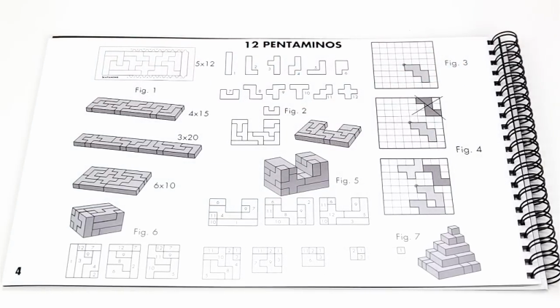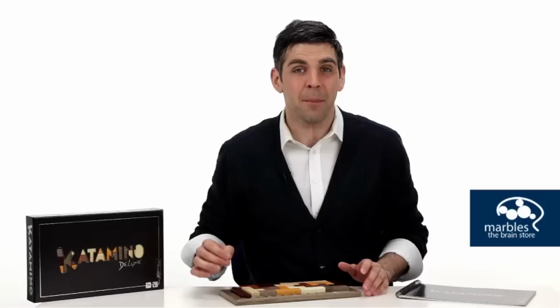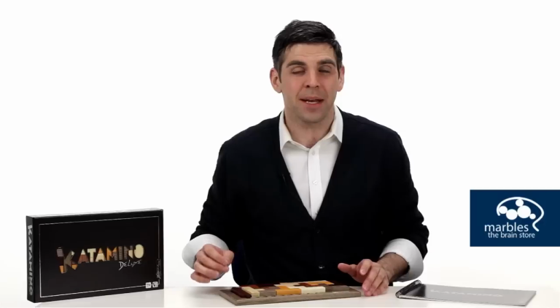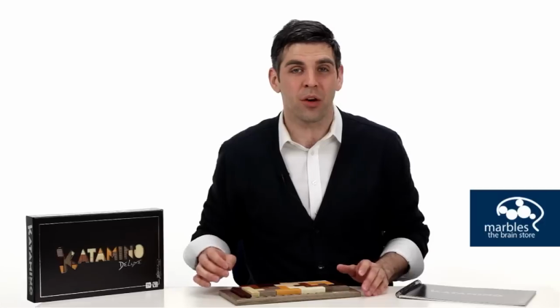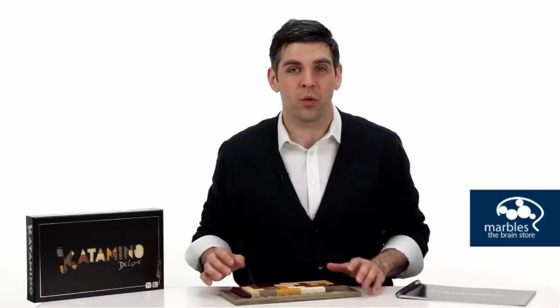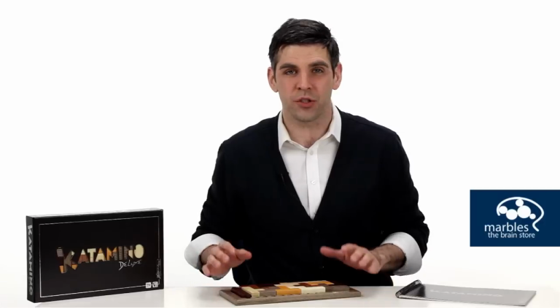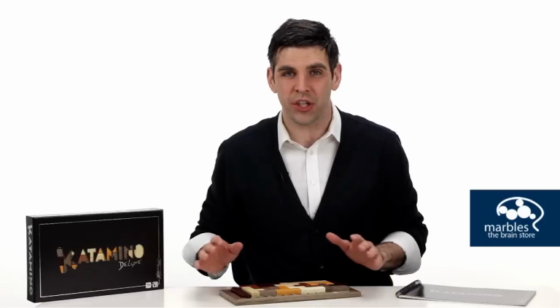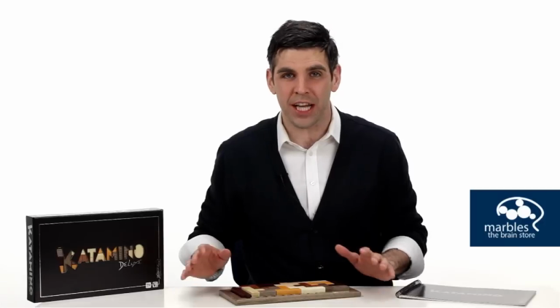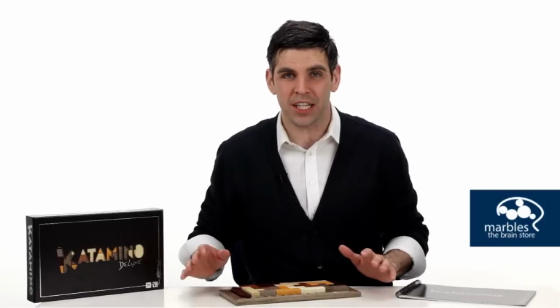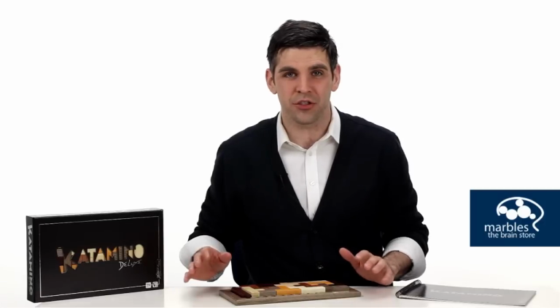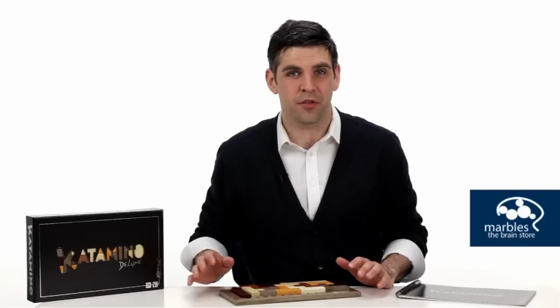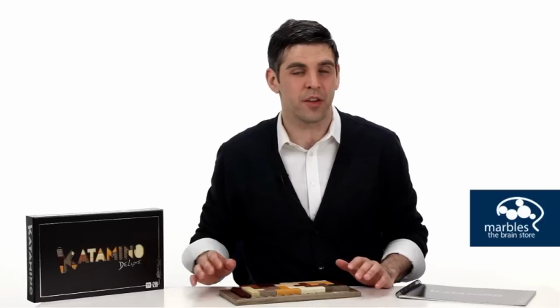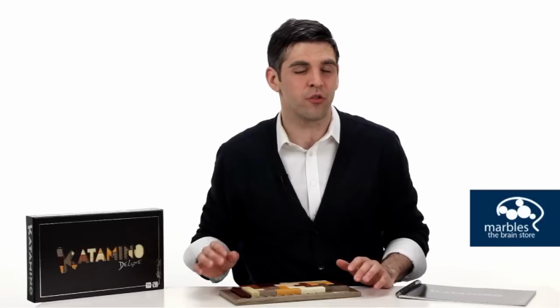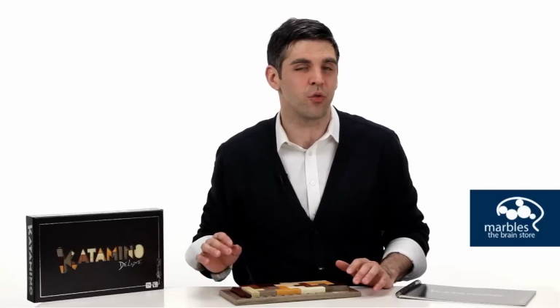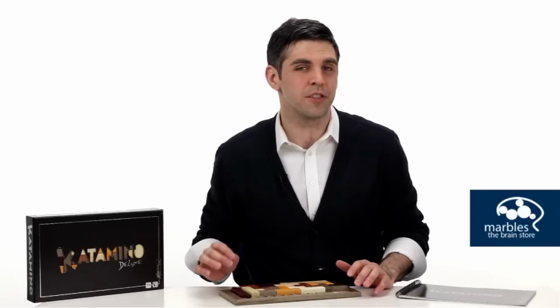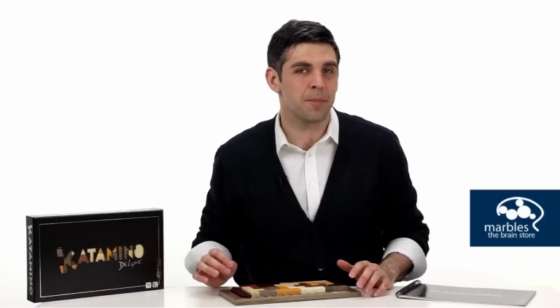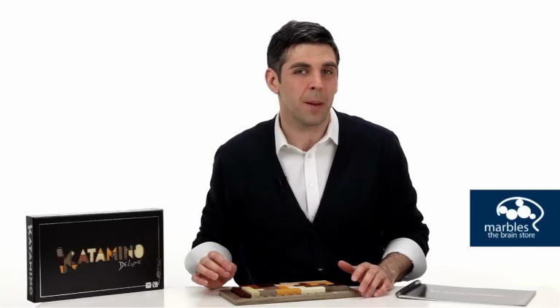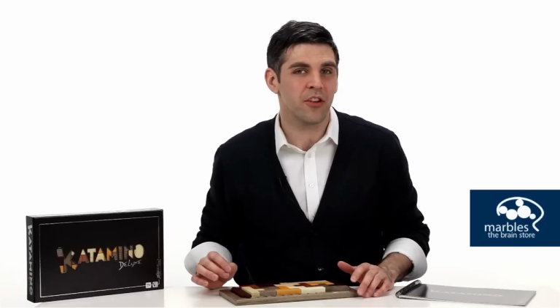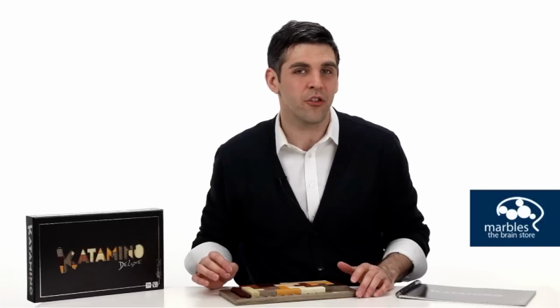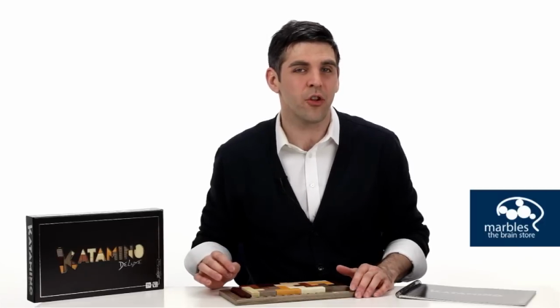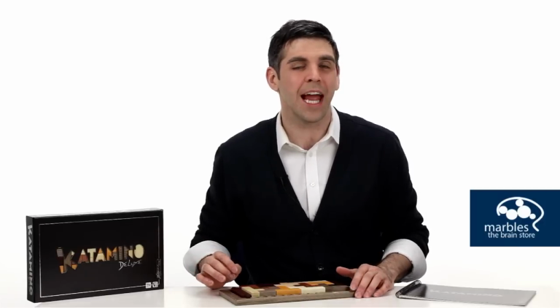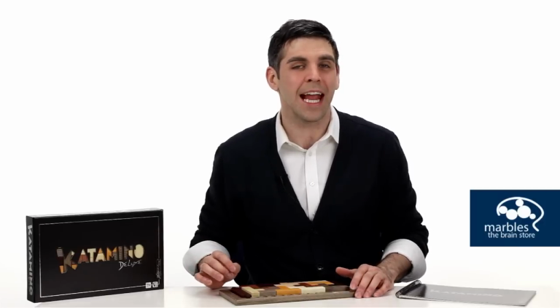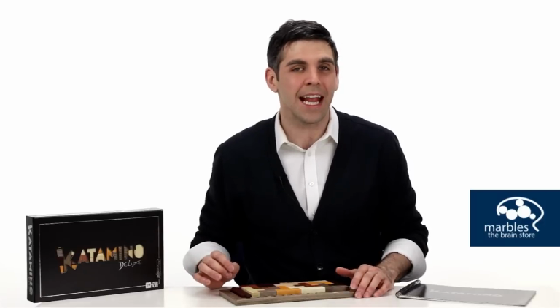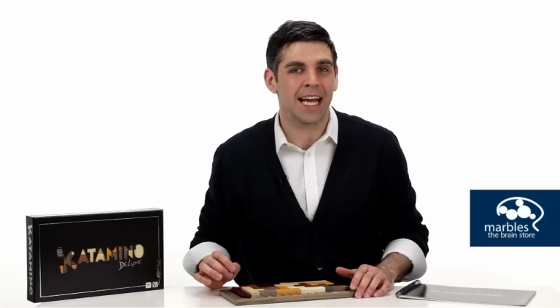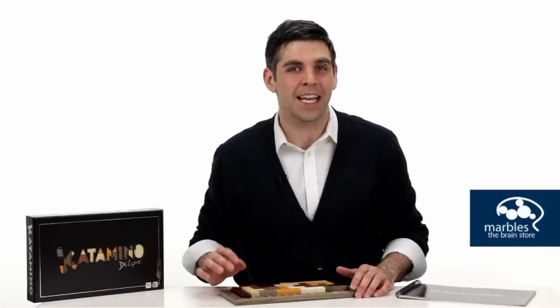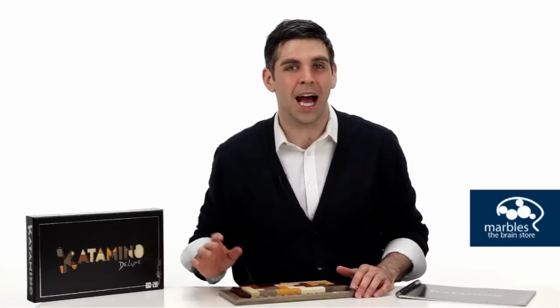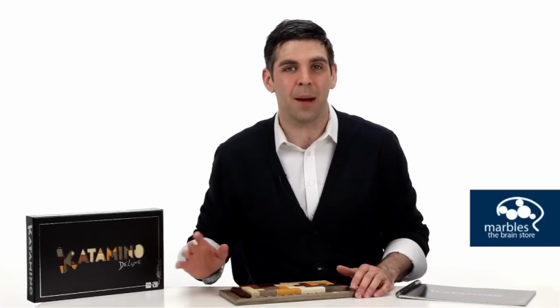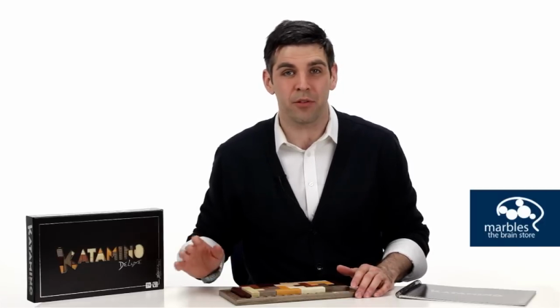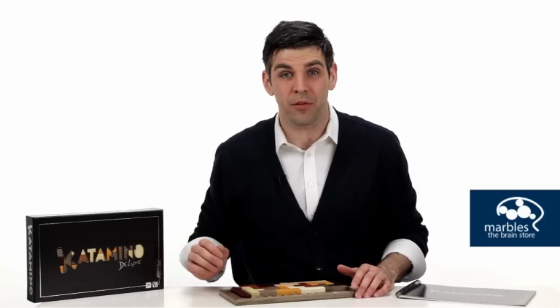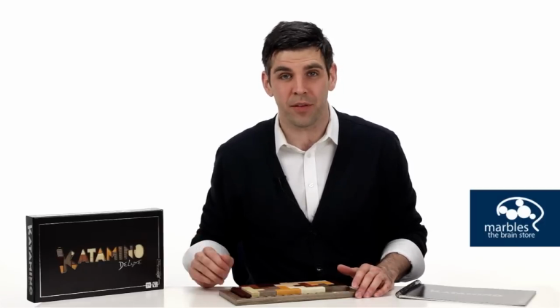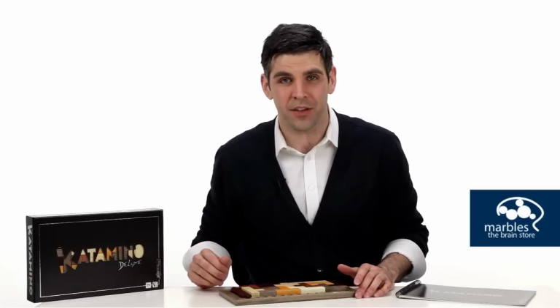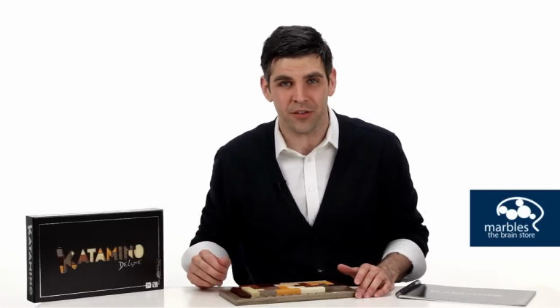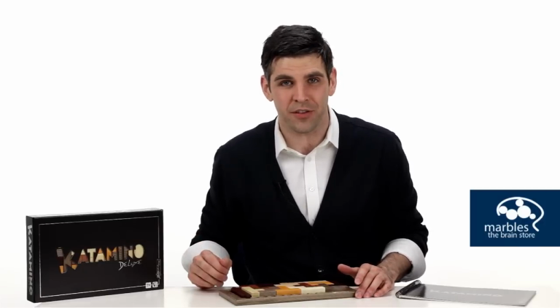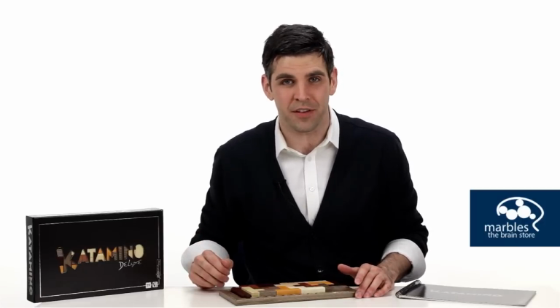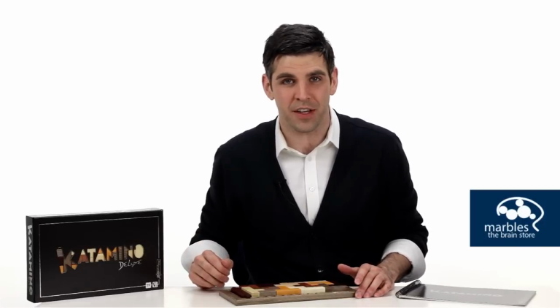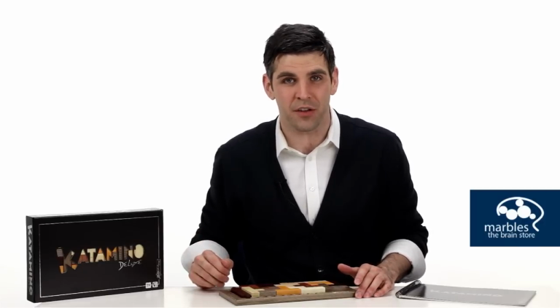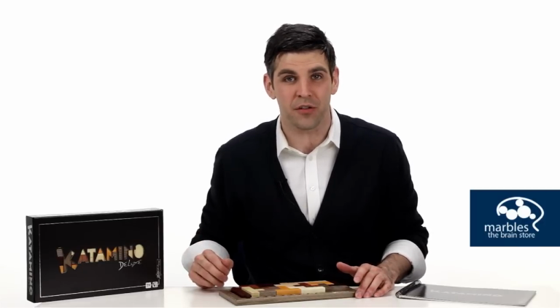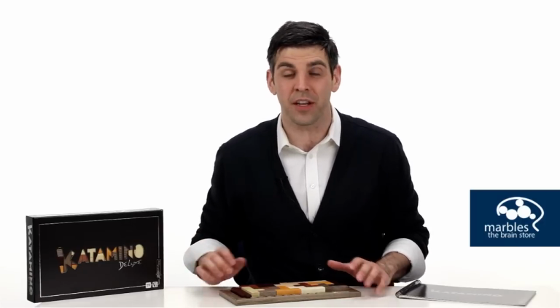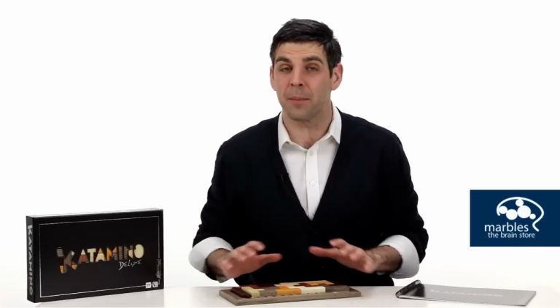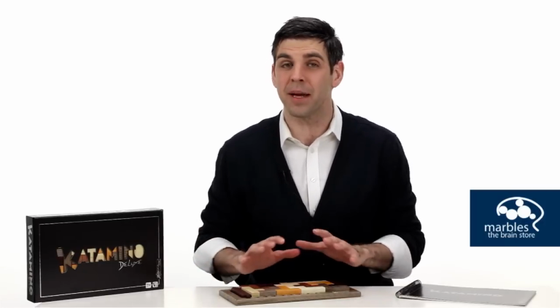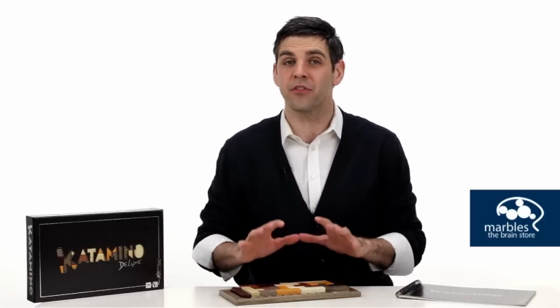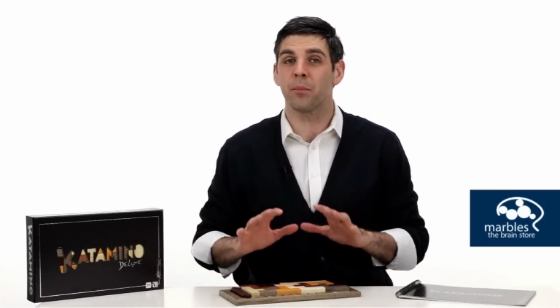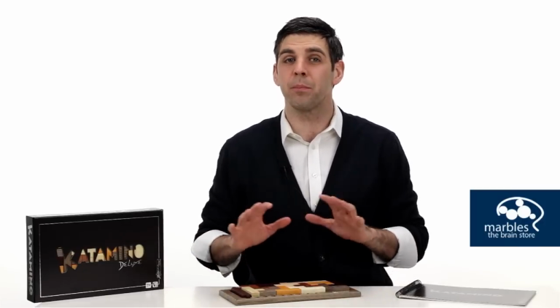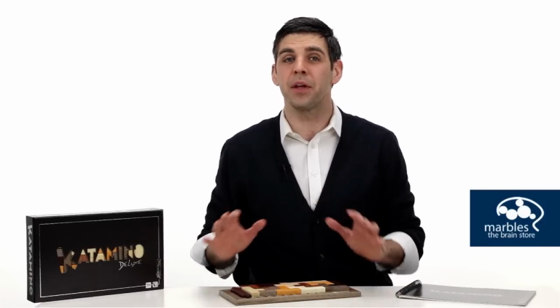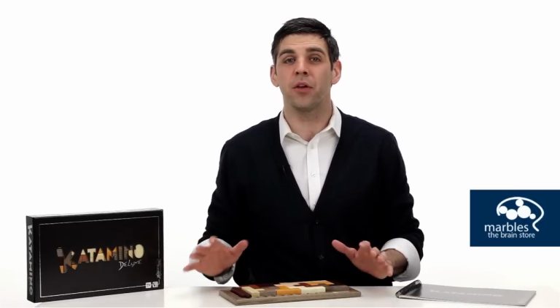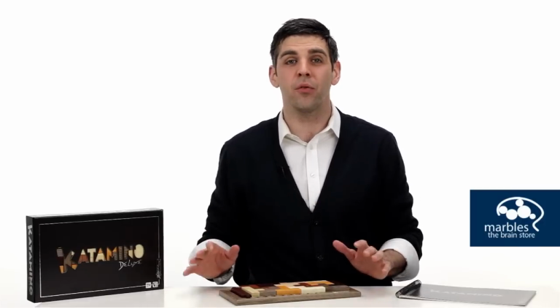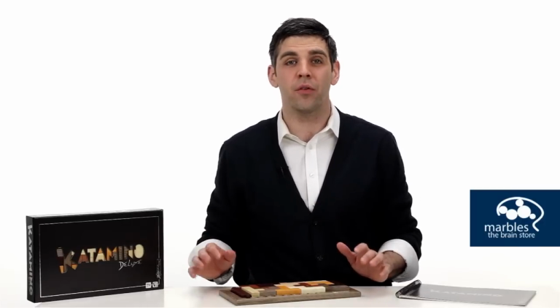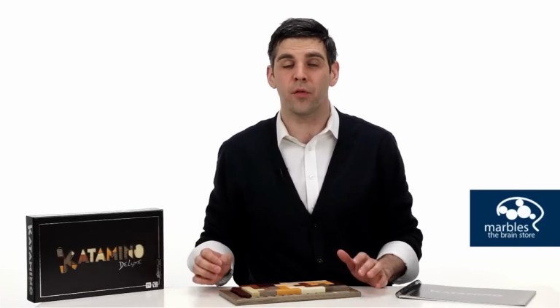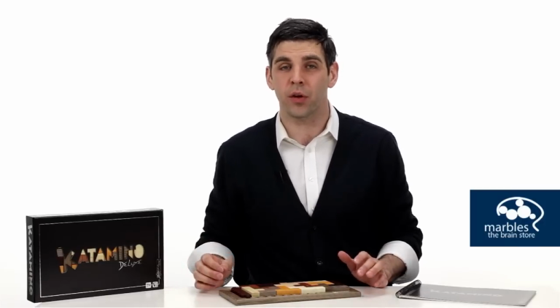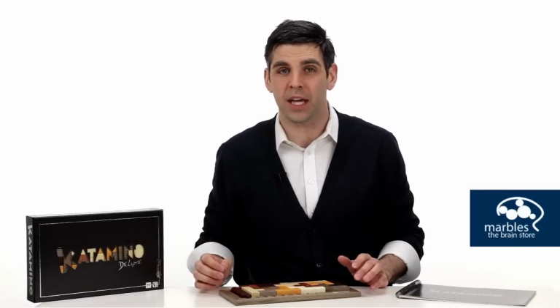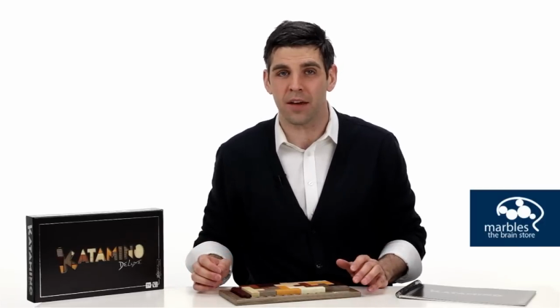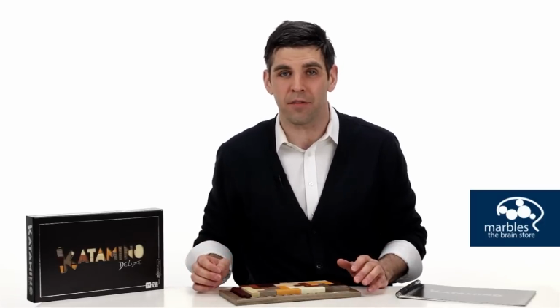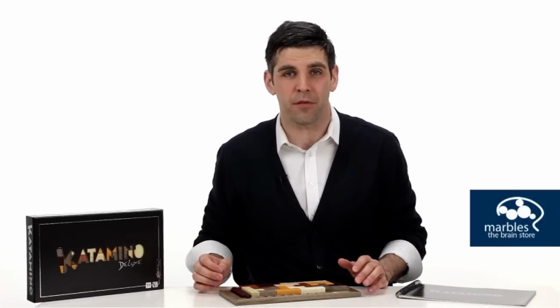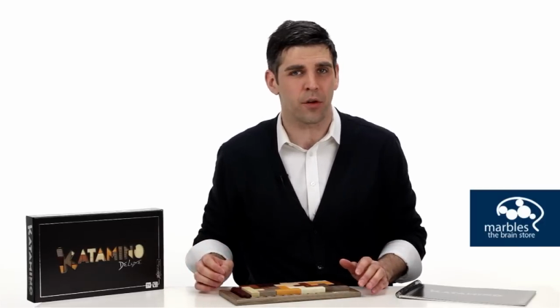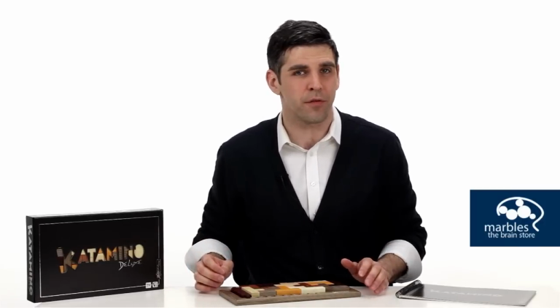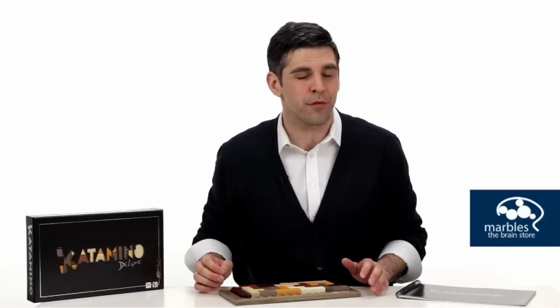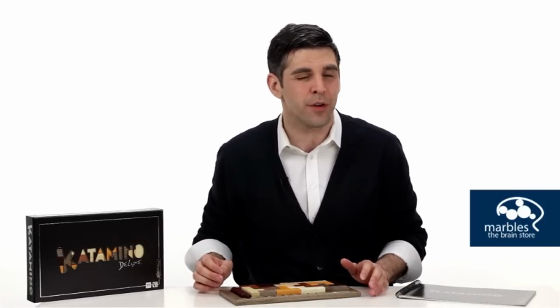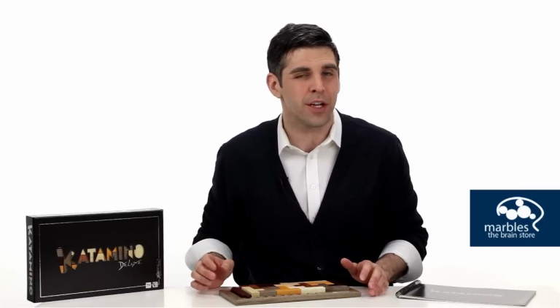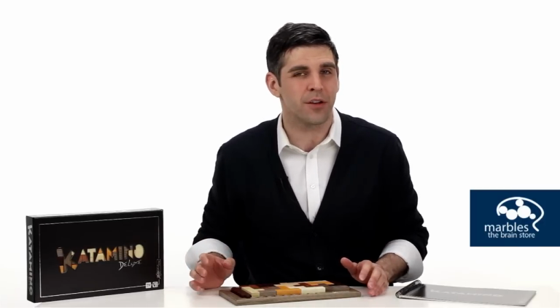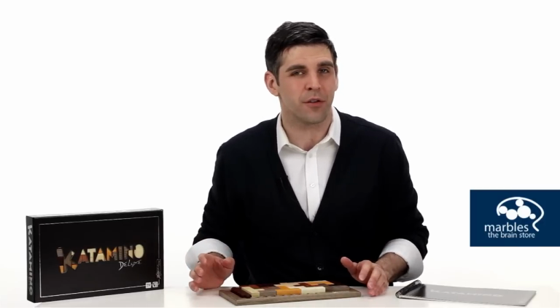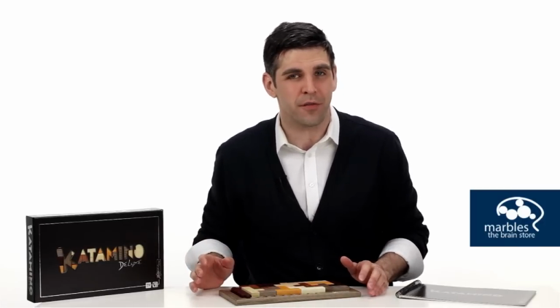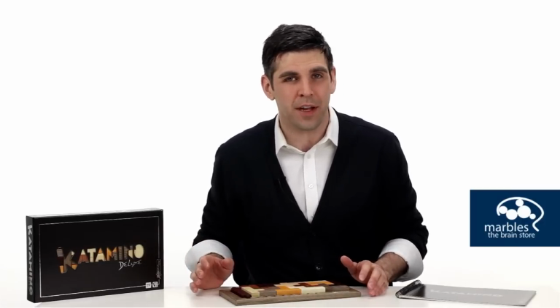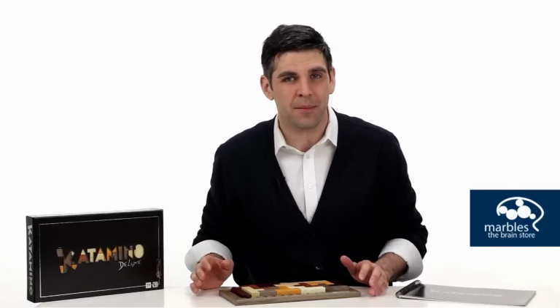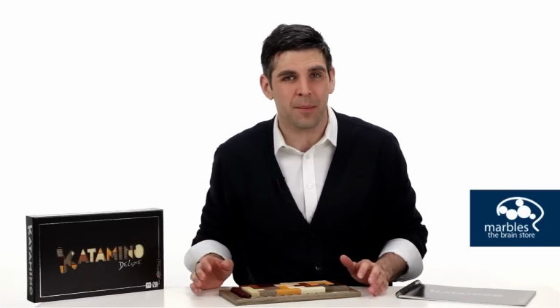Catamino will challenge your visual, spatial, and observation skills, and it makes a beautiful gift for a friend, family member, or yourself.